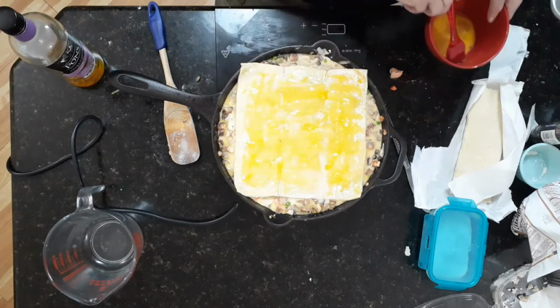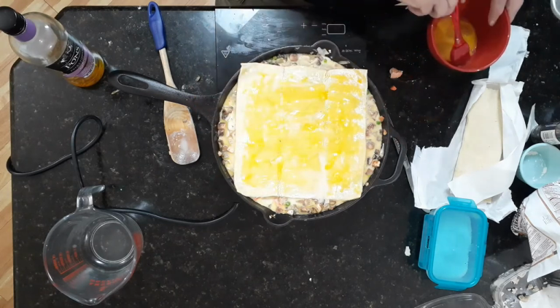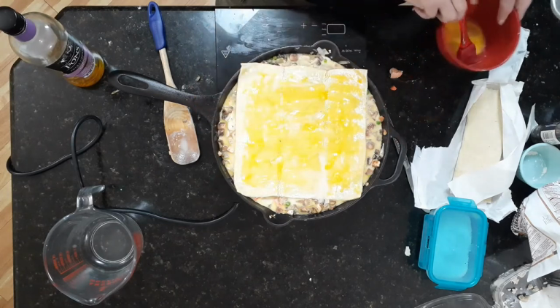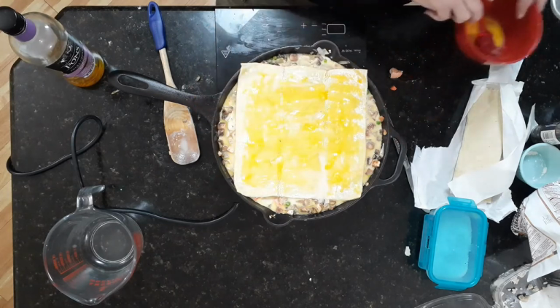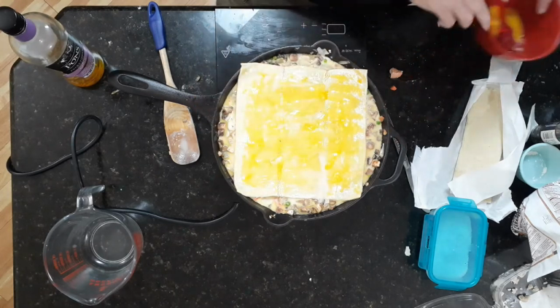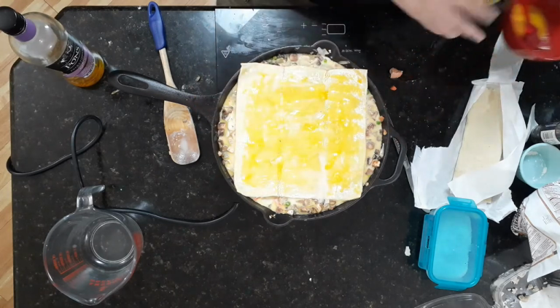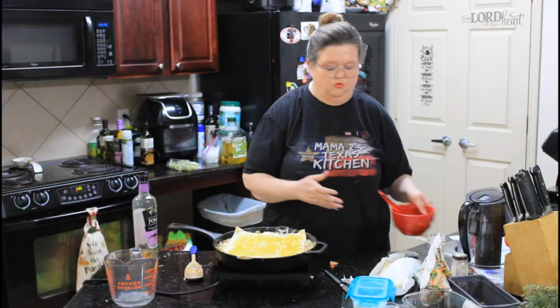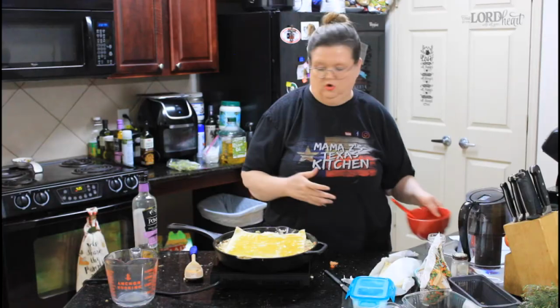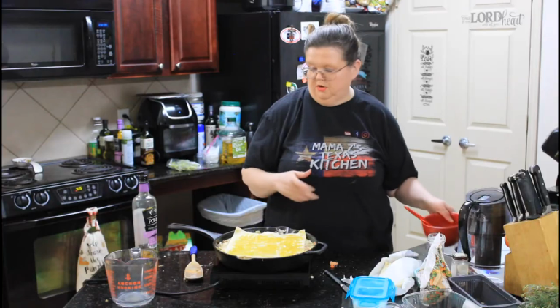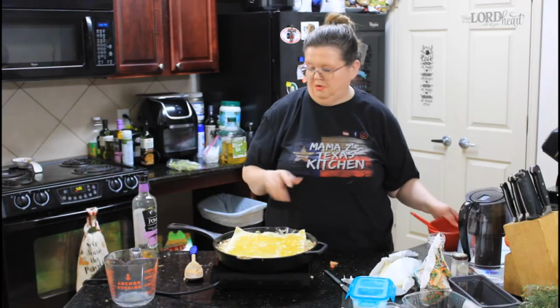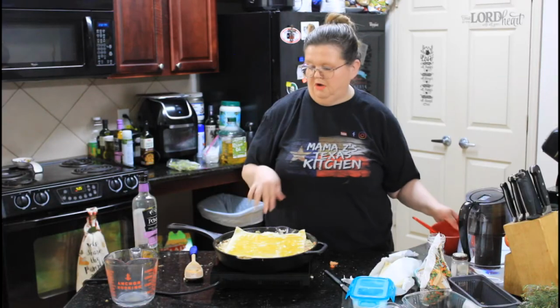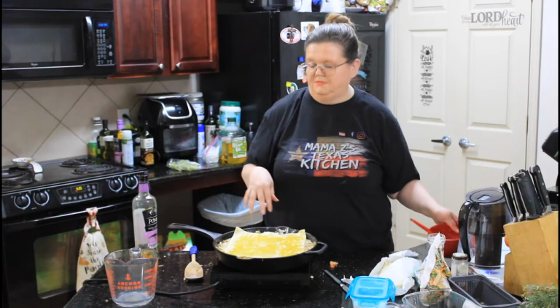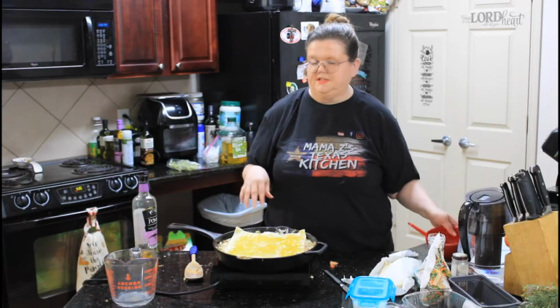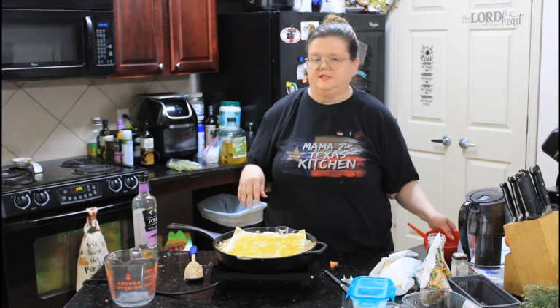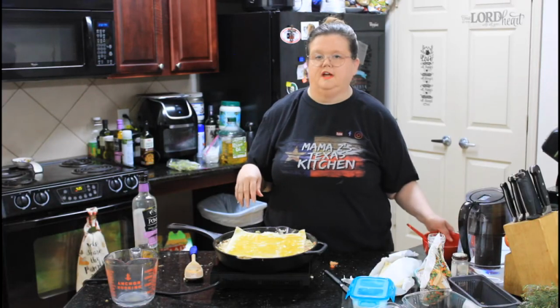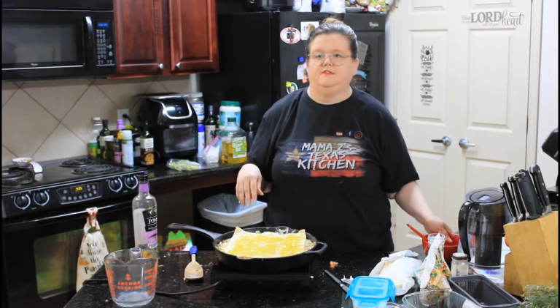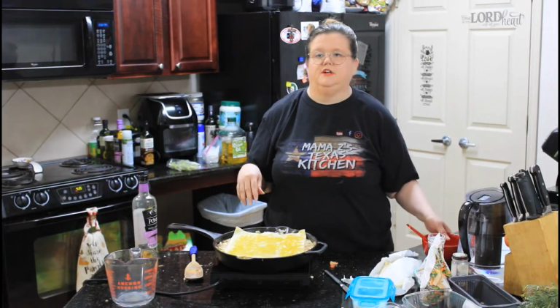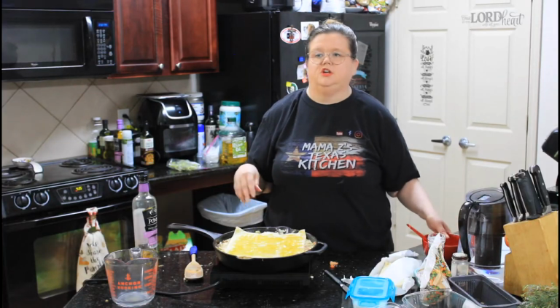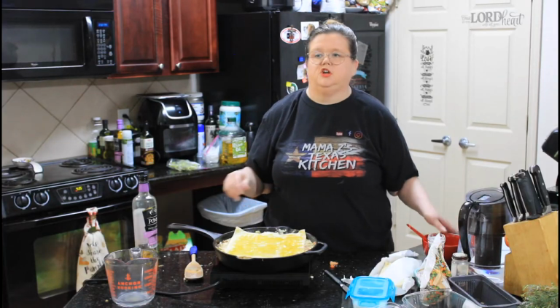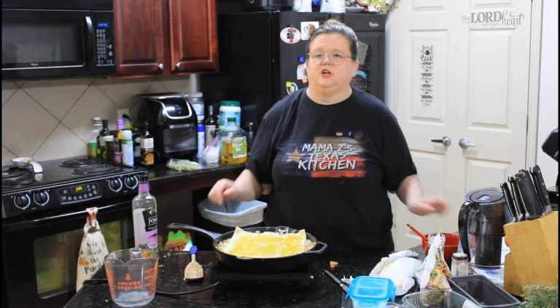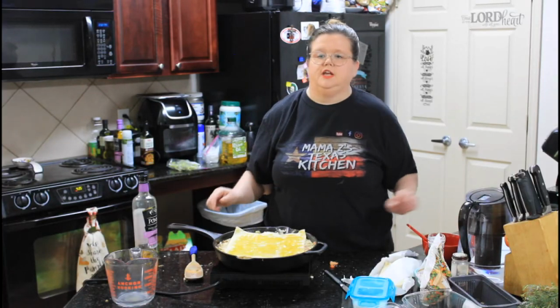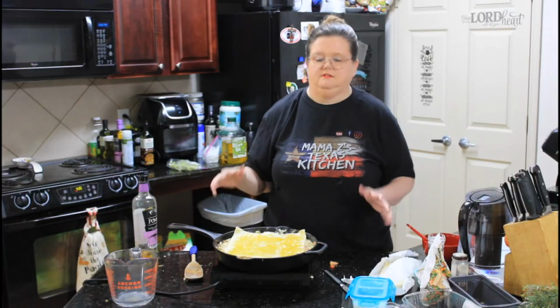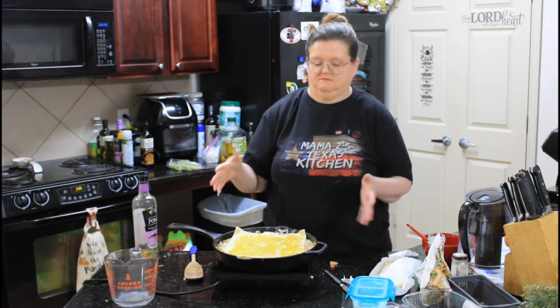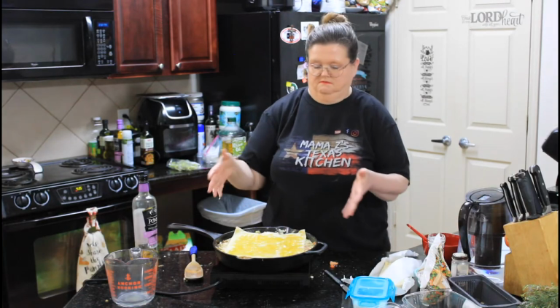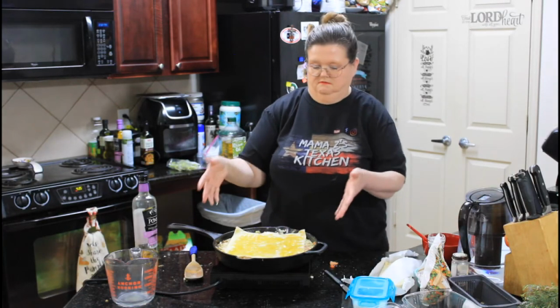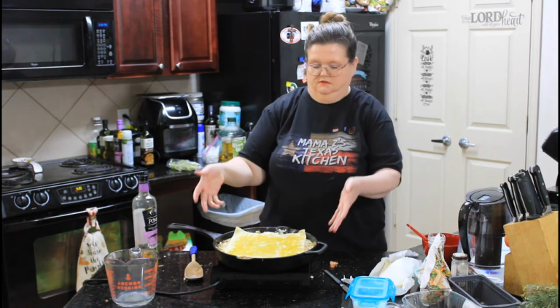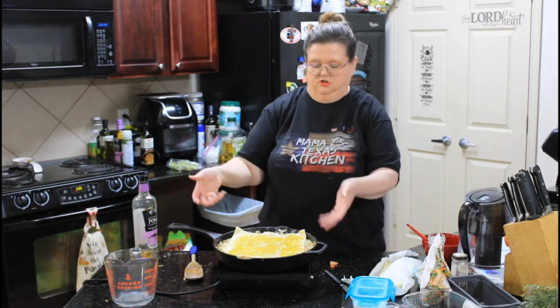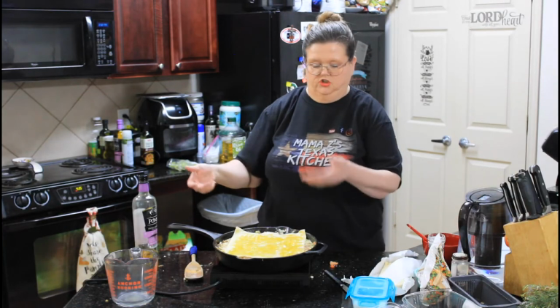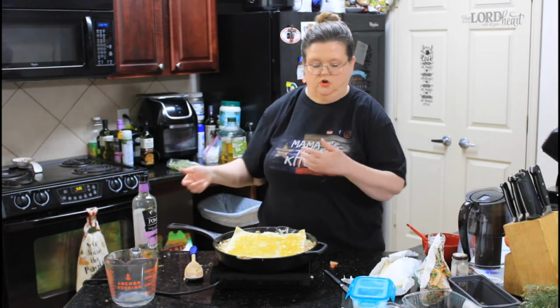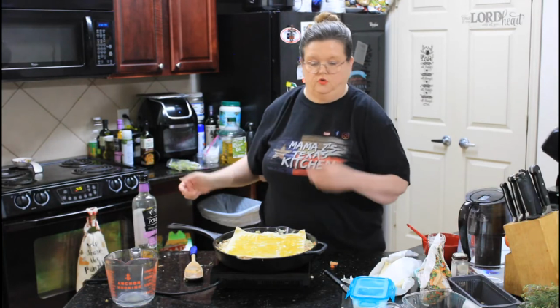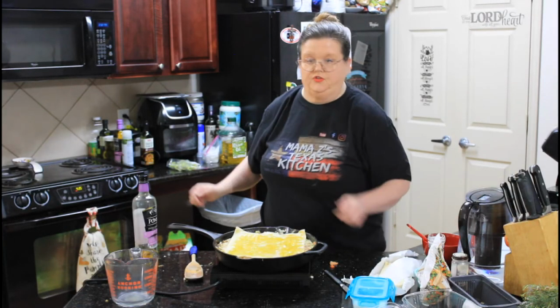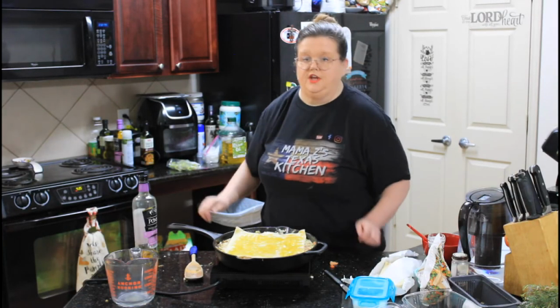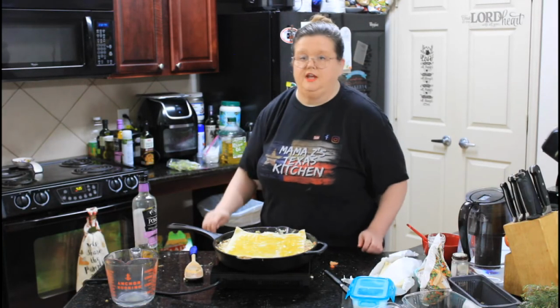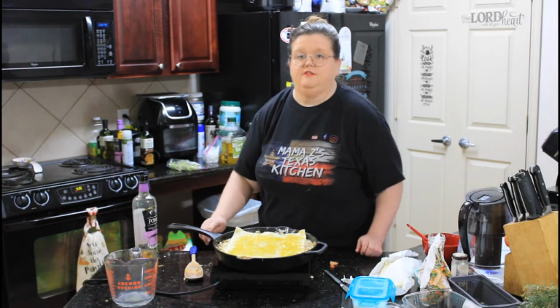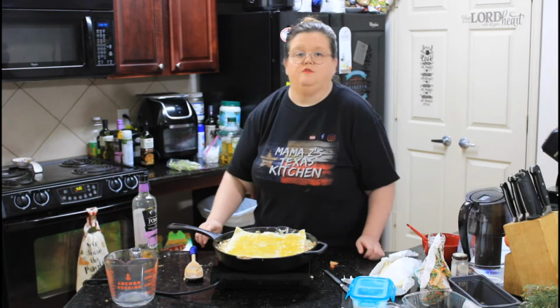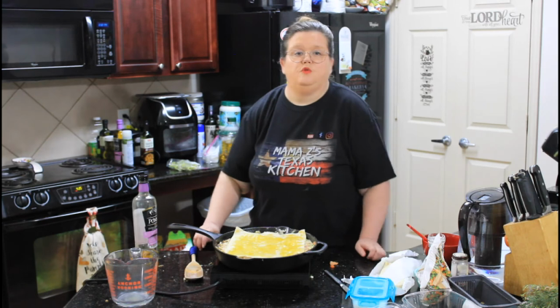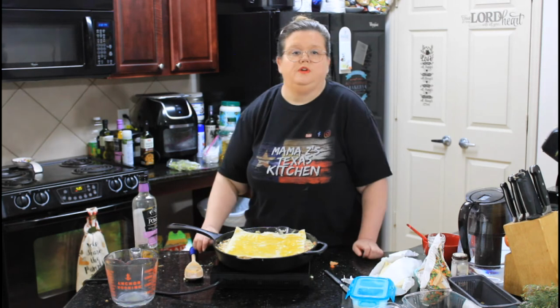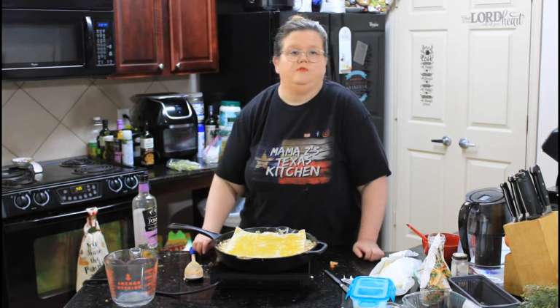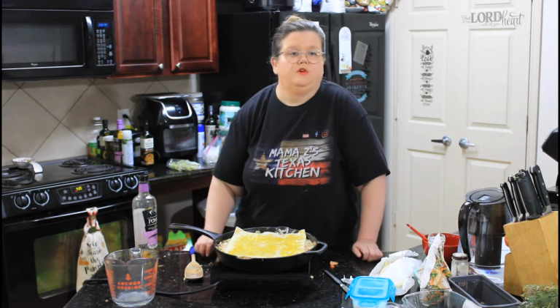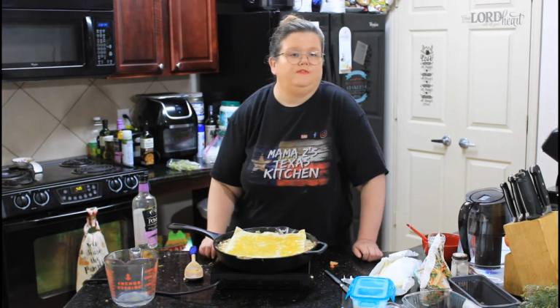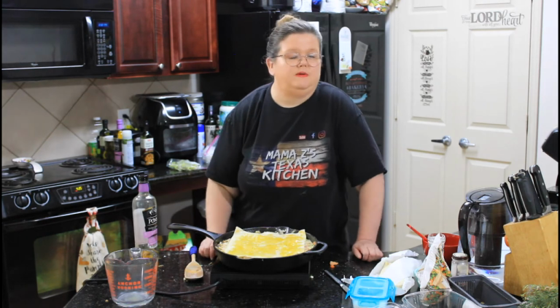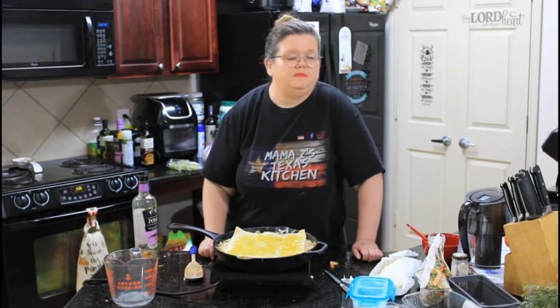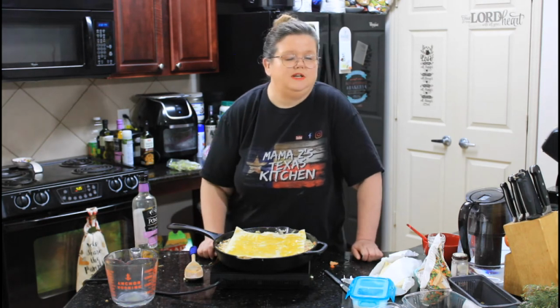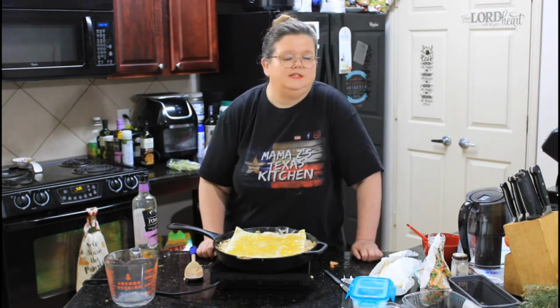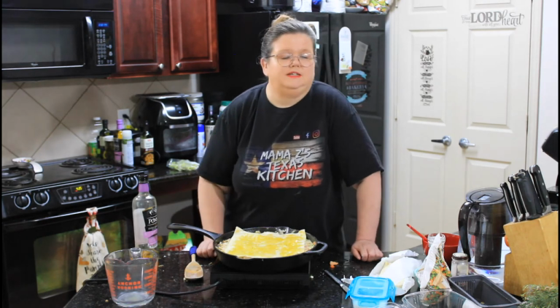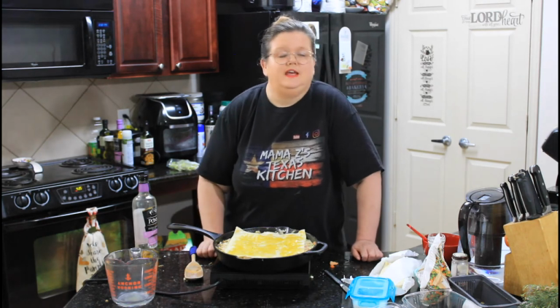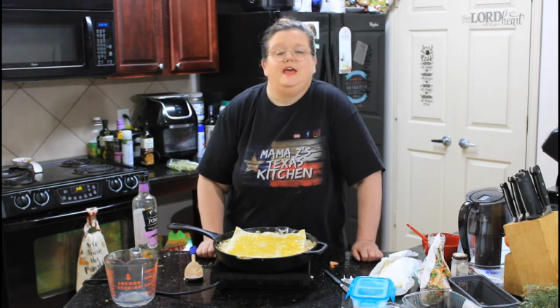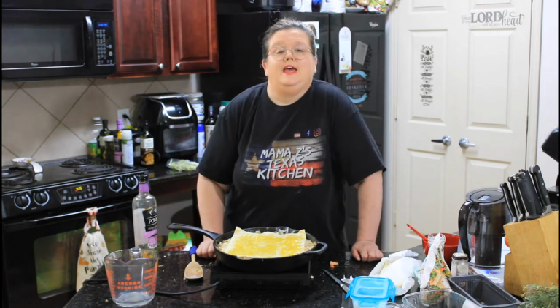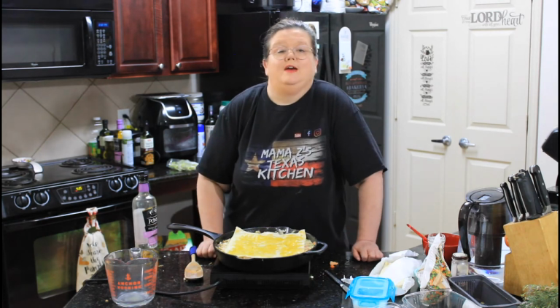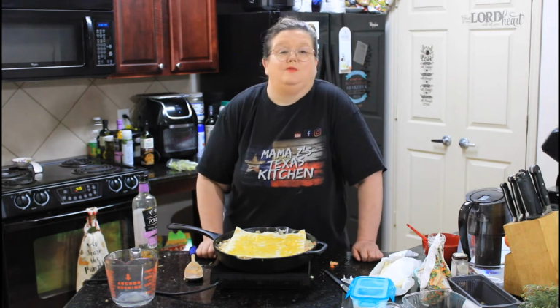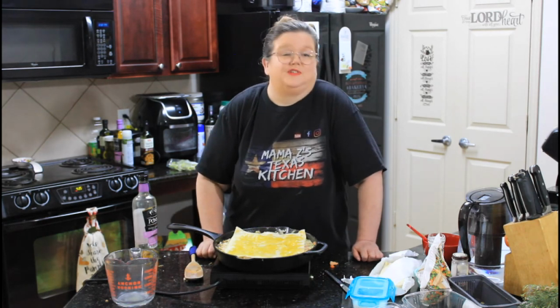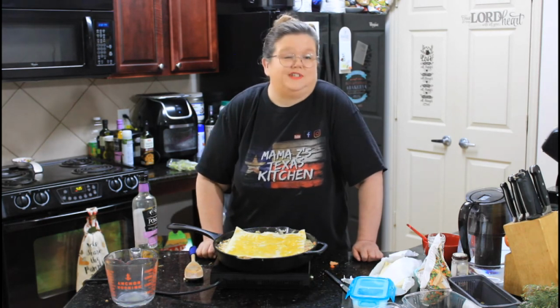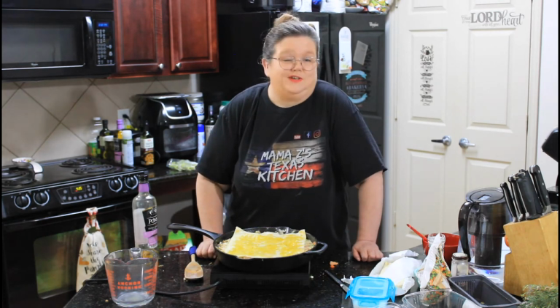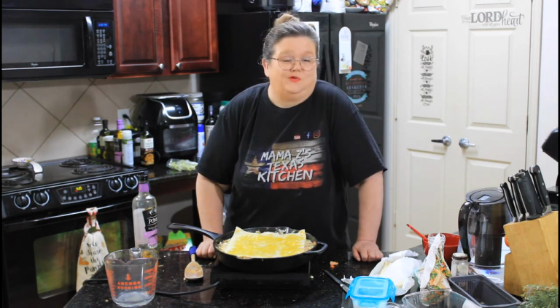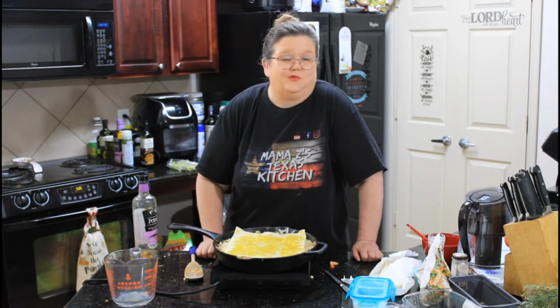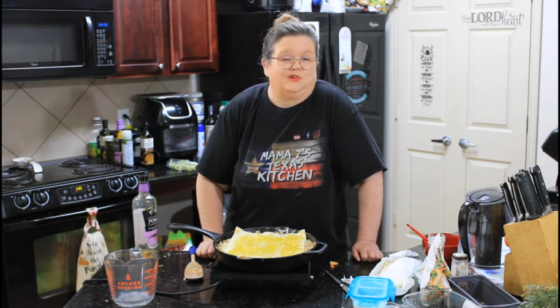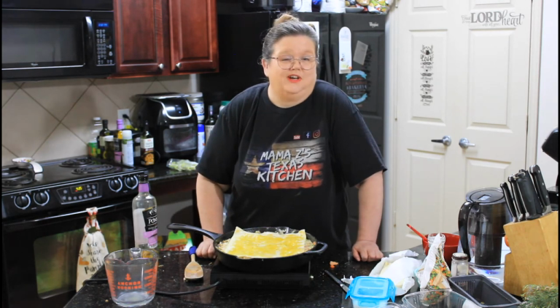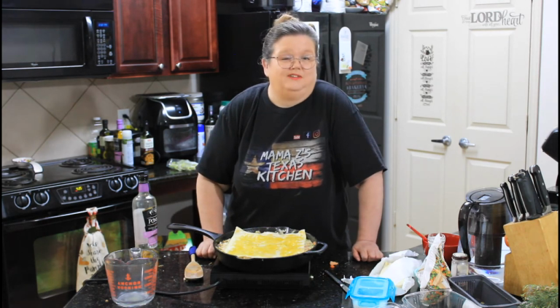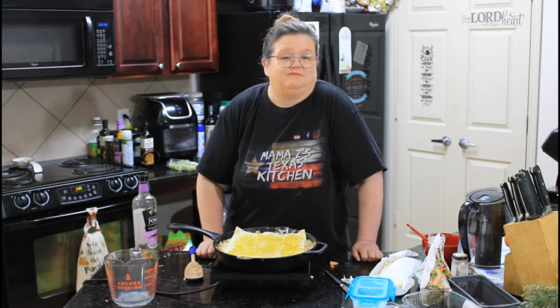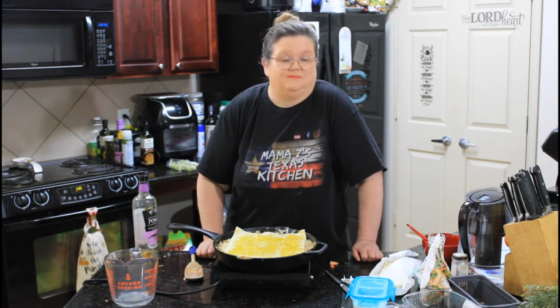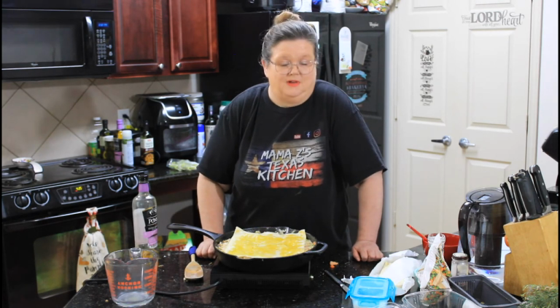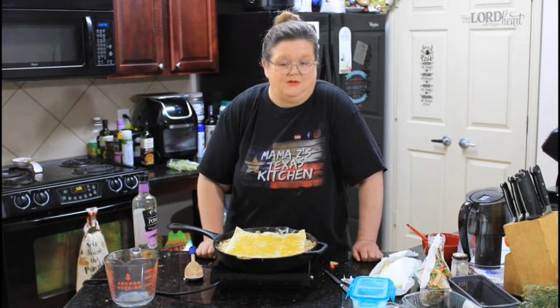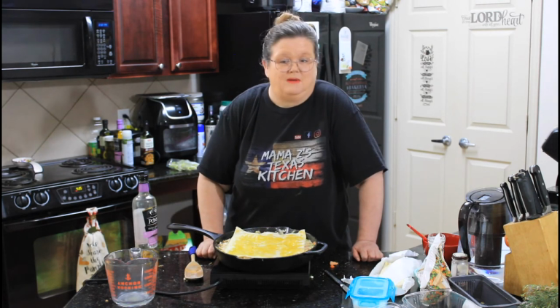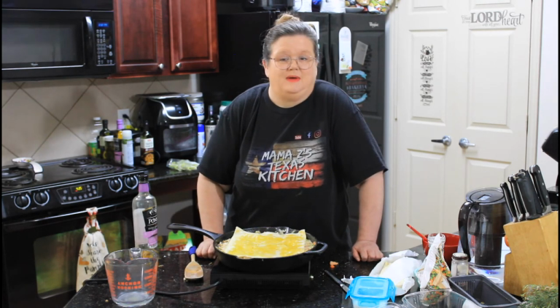We're going to pop this in the oven and cook it — the whole thing — 40 to 45 minutes, and we'll see you when we're done. Be right back.